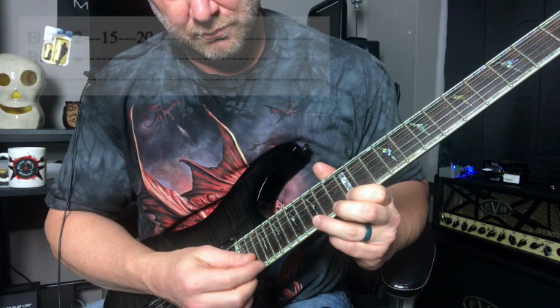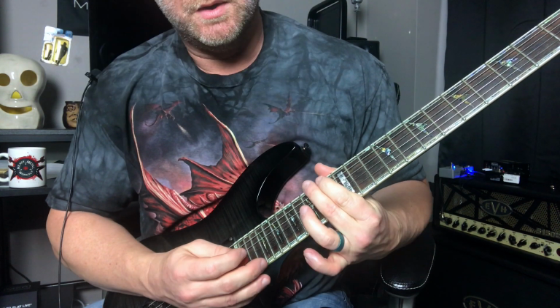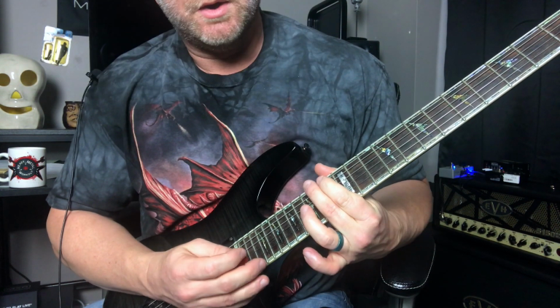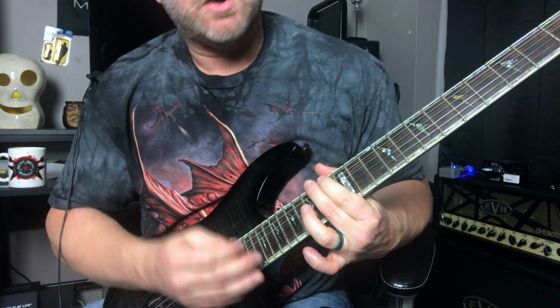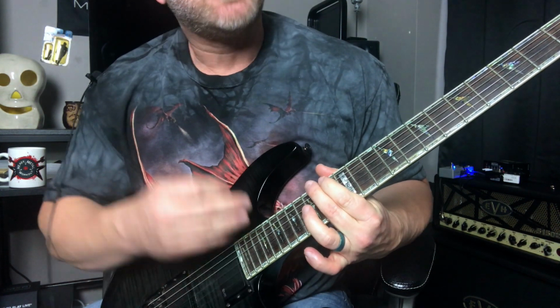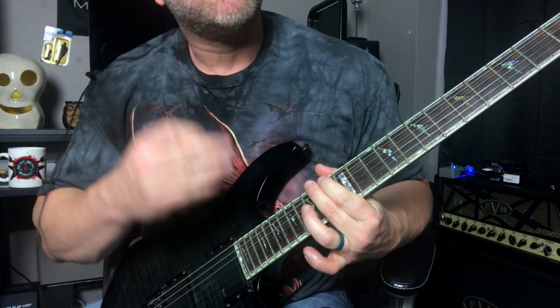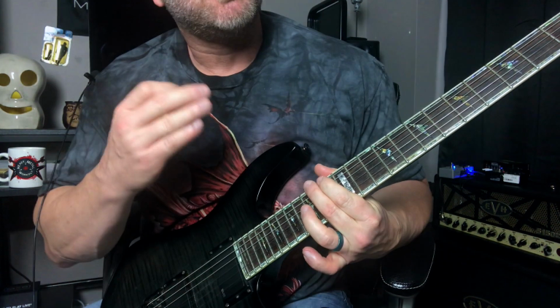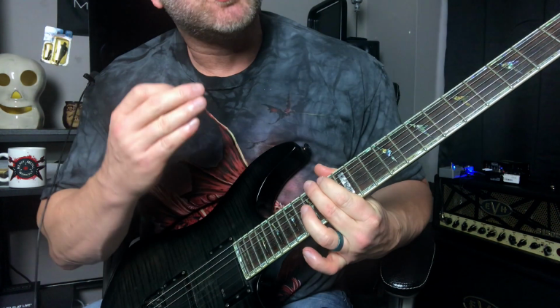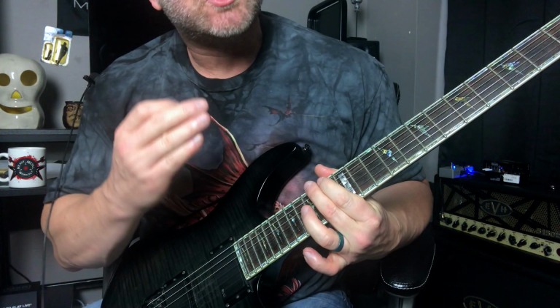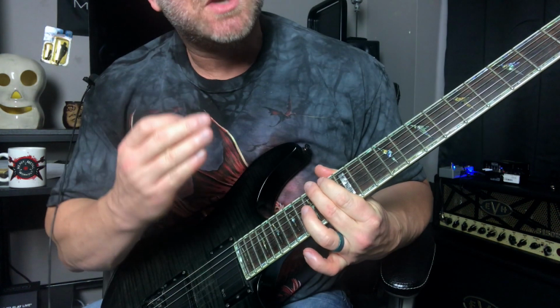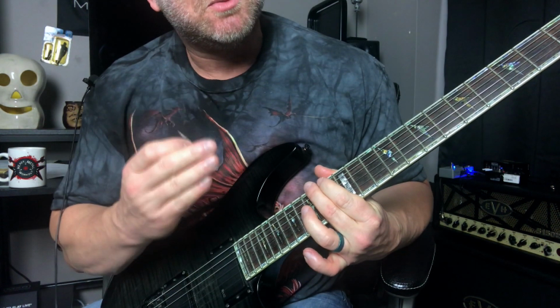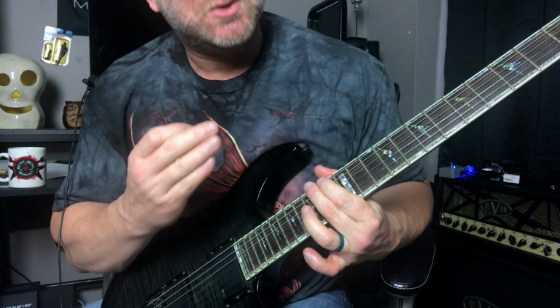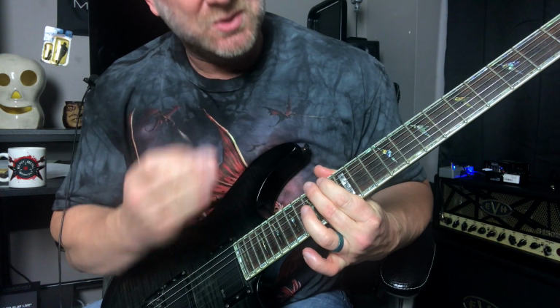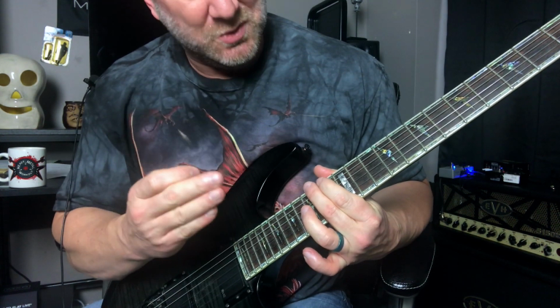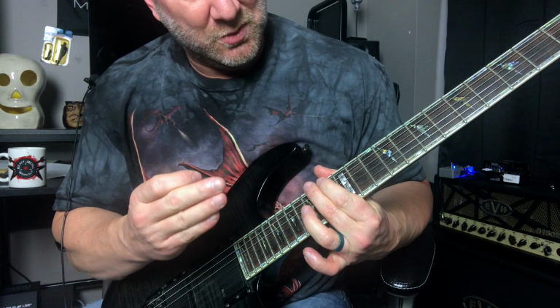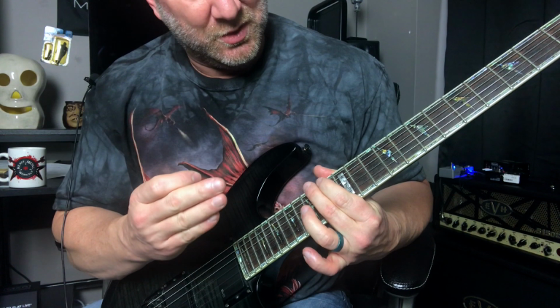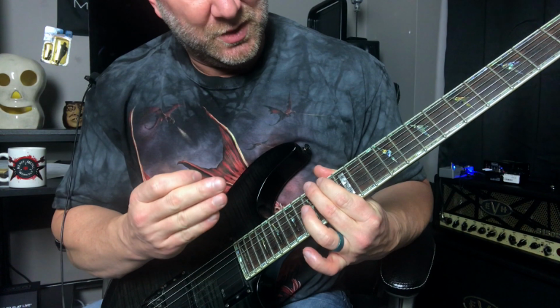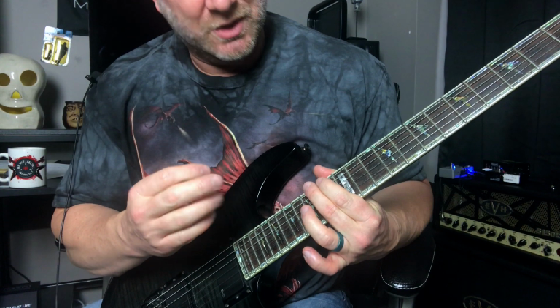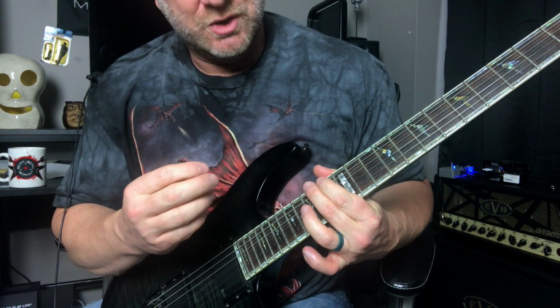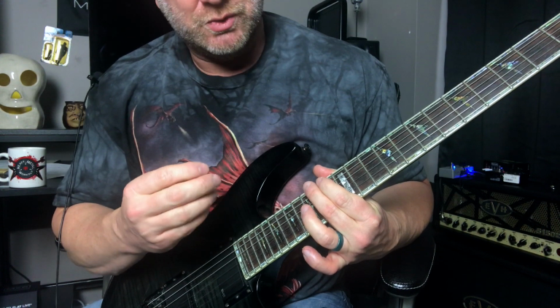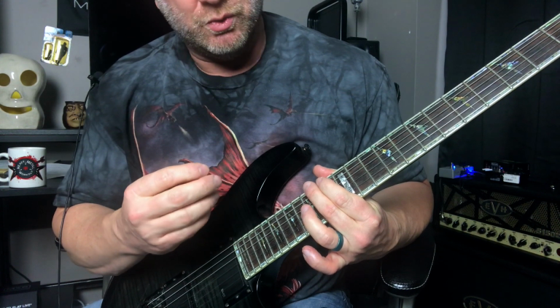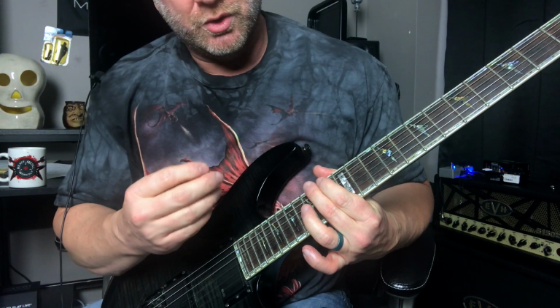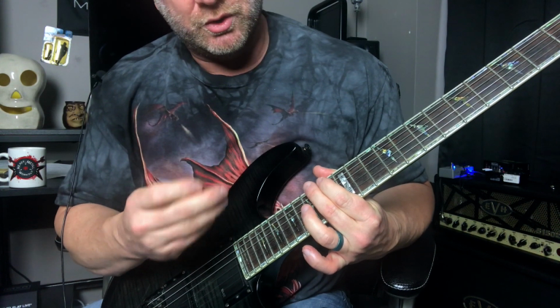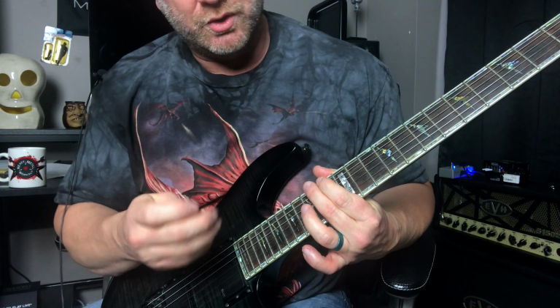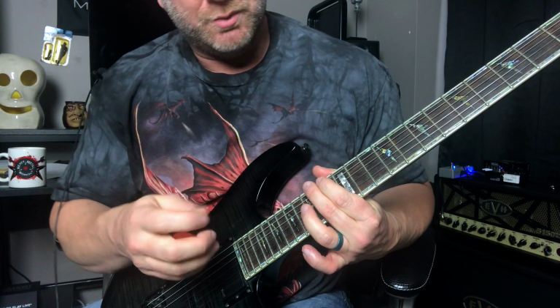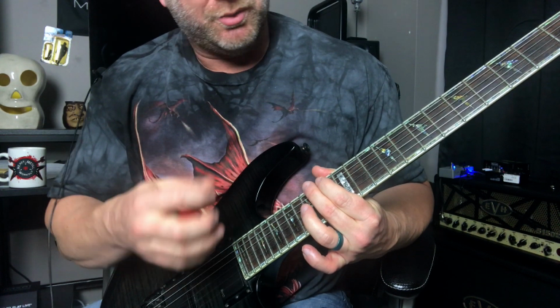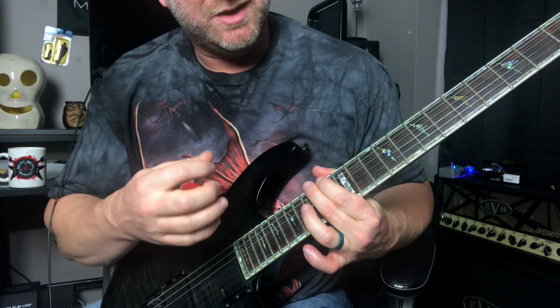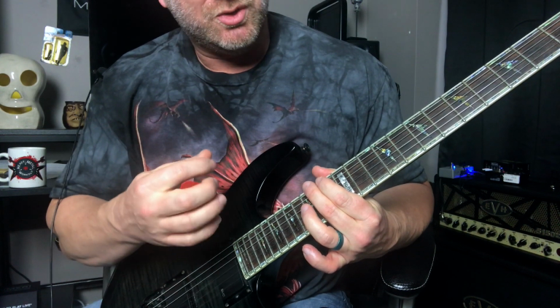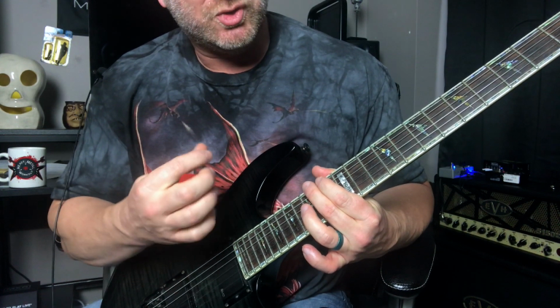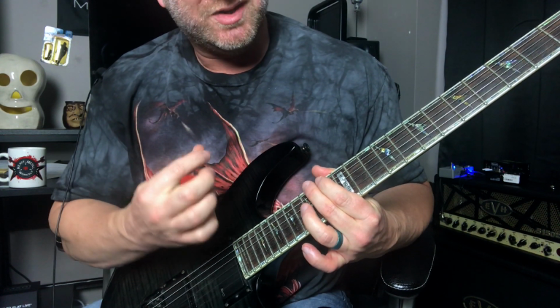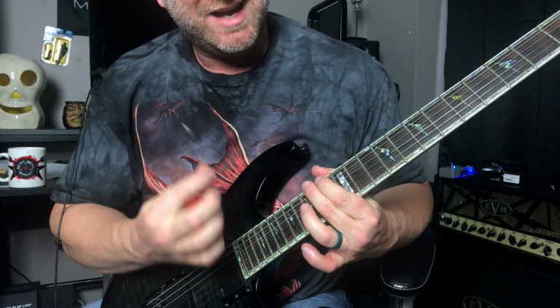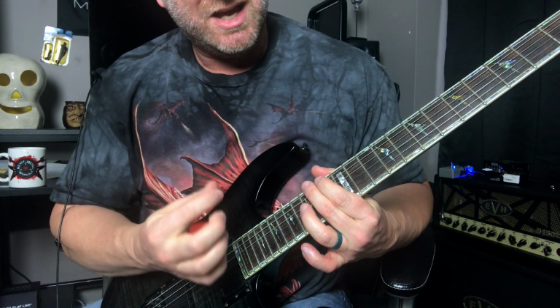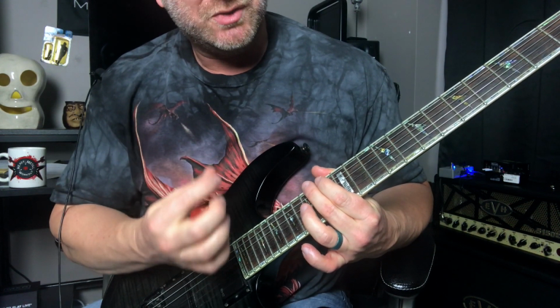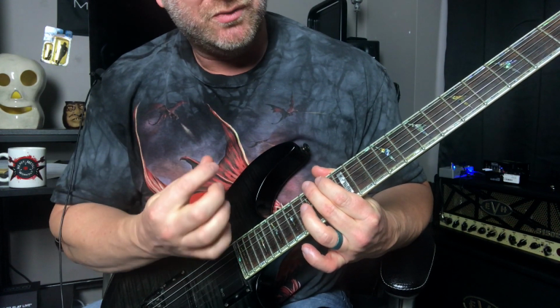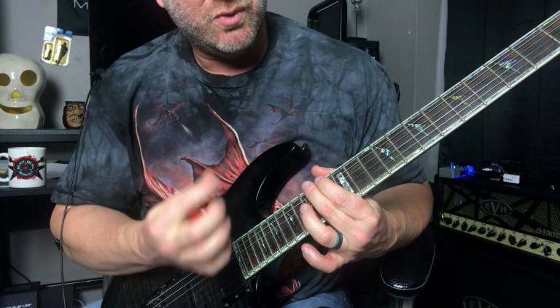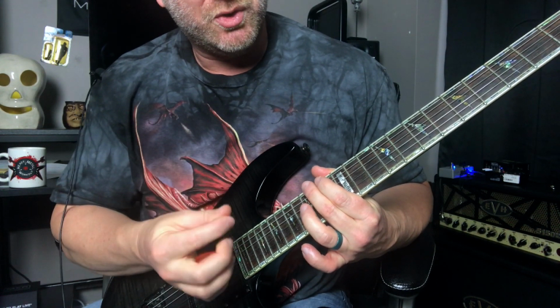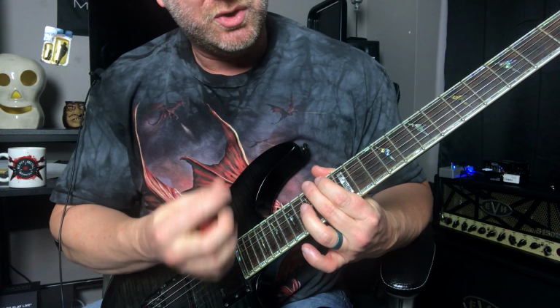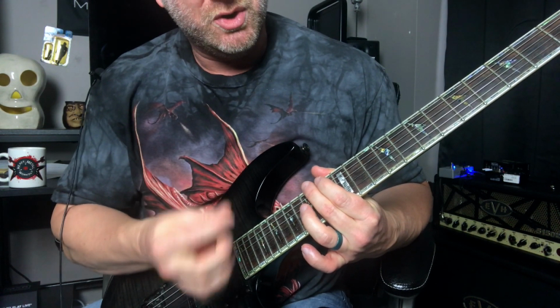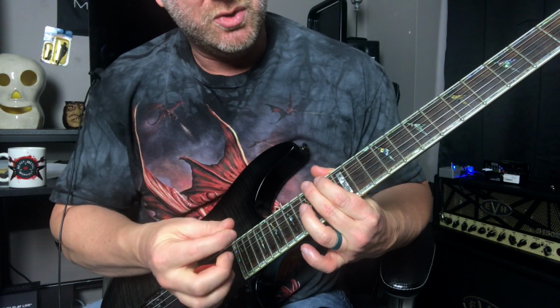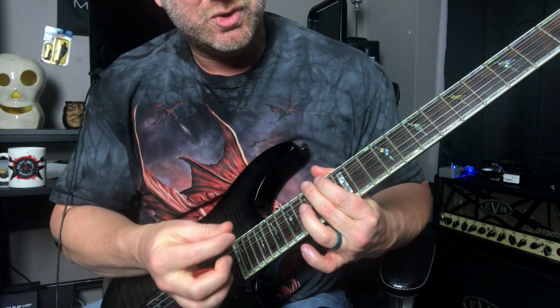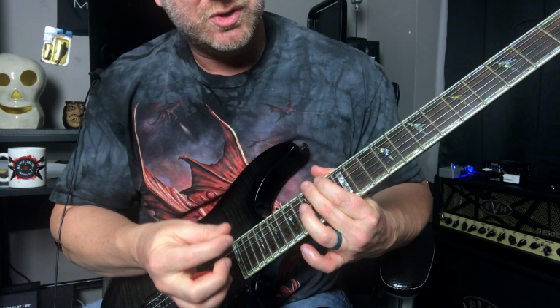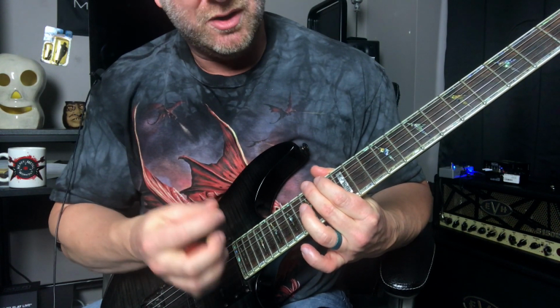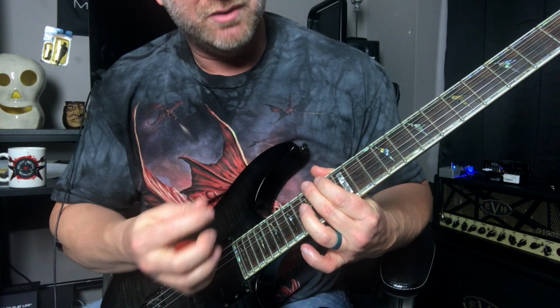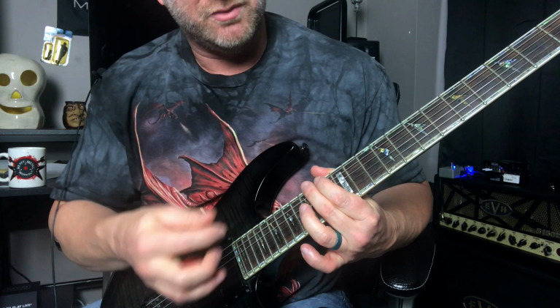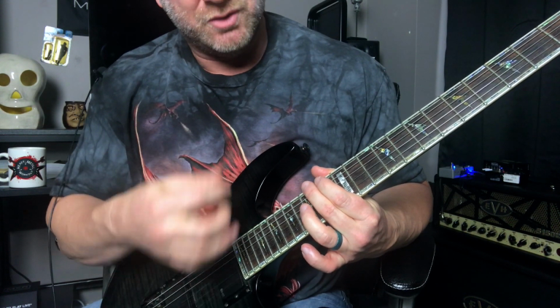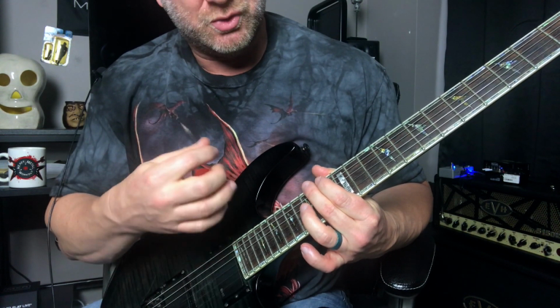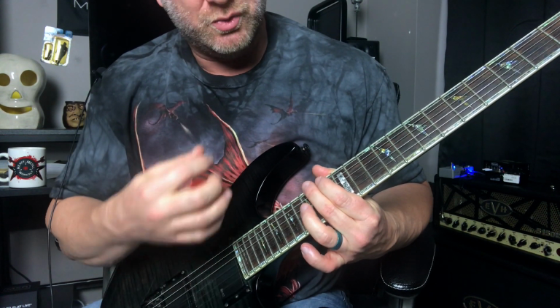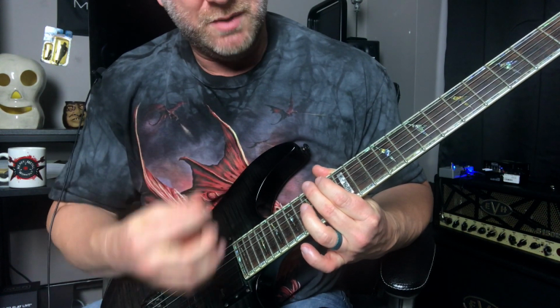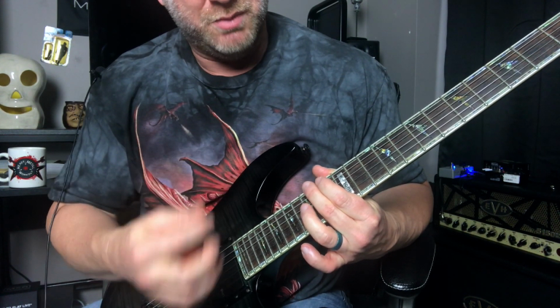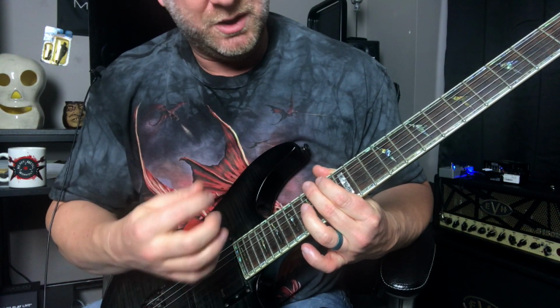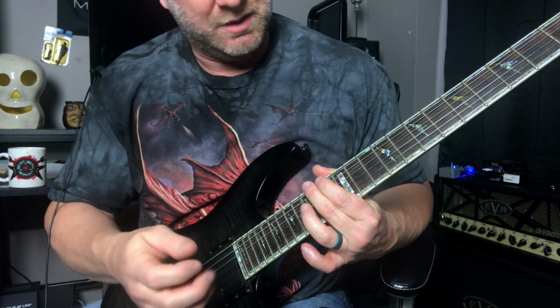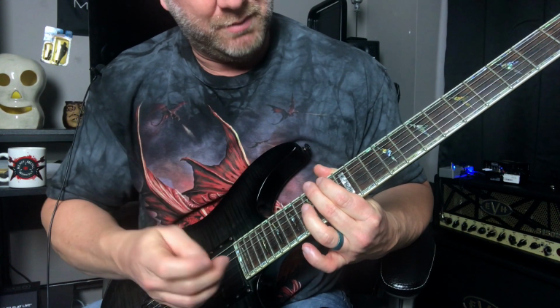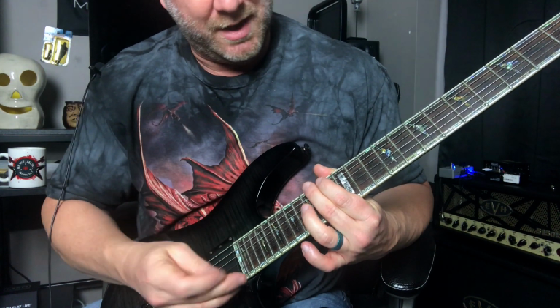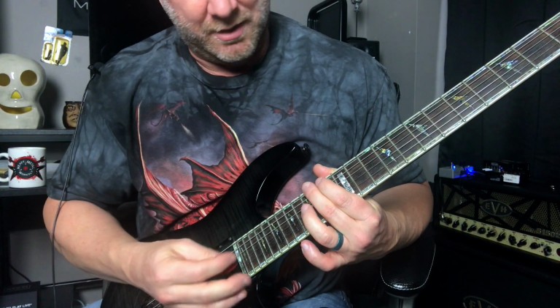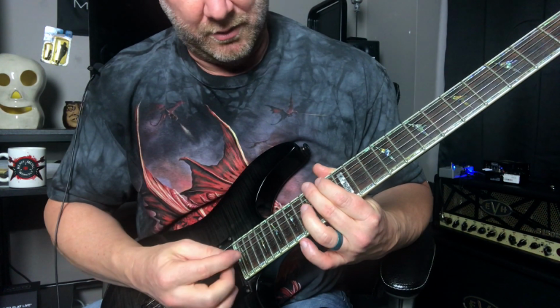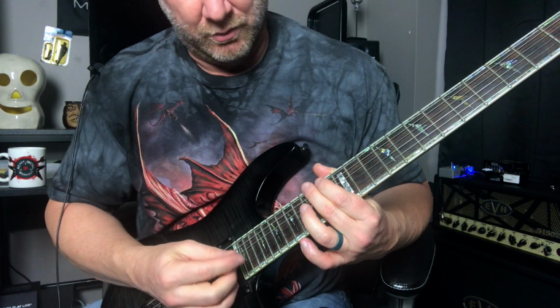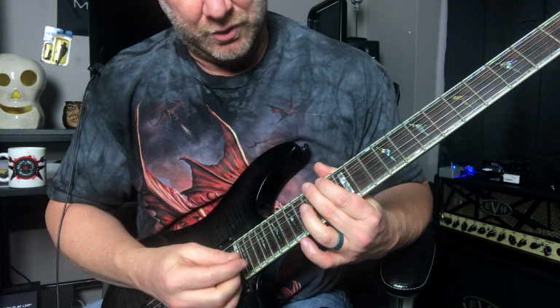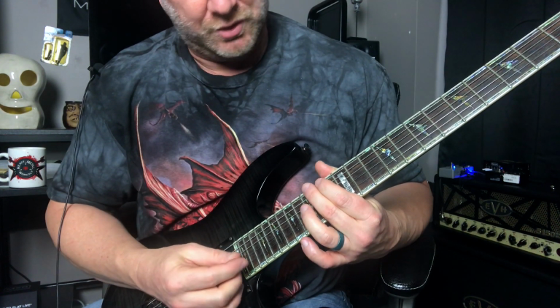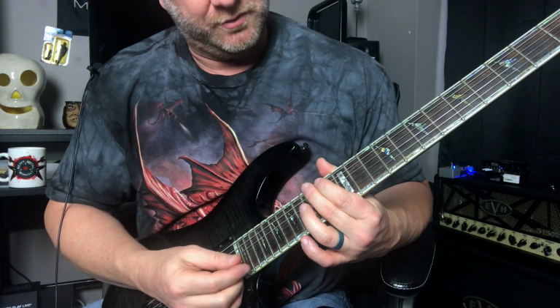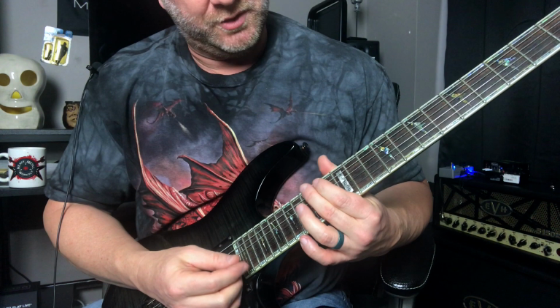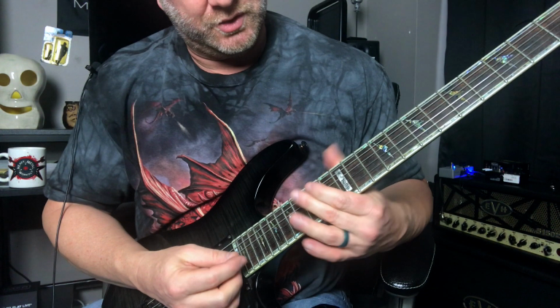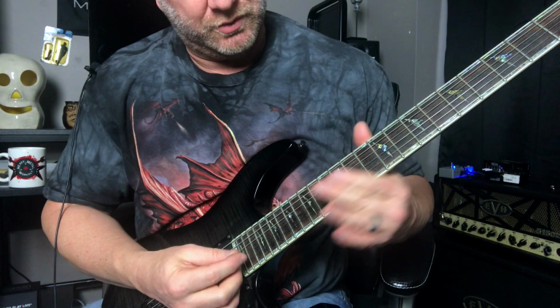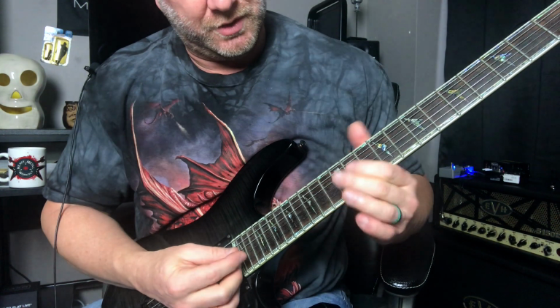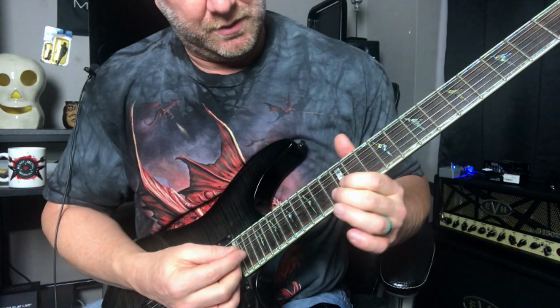Step two: we're going to play those last four notes of the sweep picking pattern, which are these notes here.